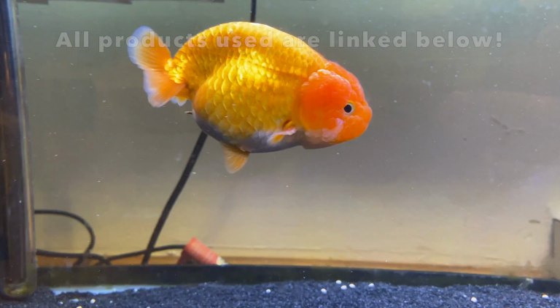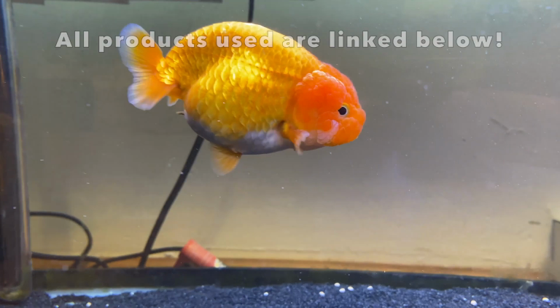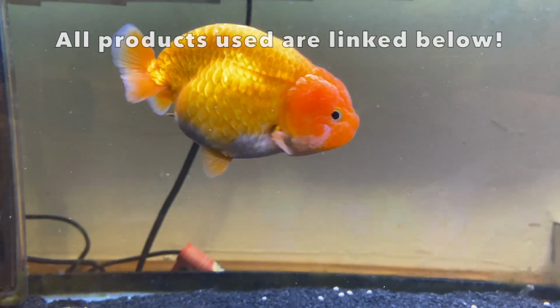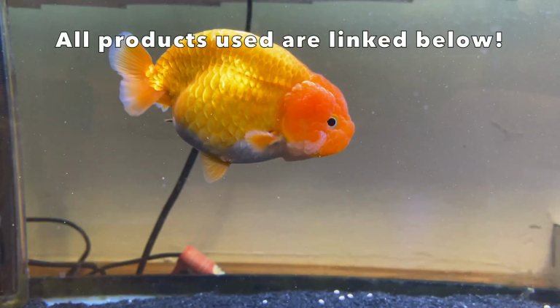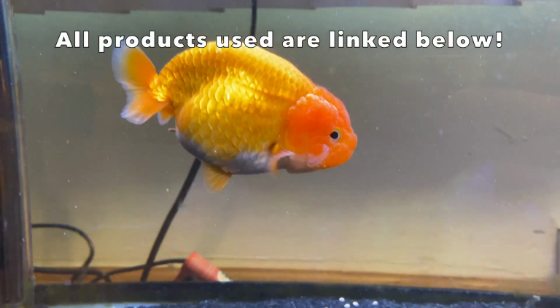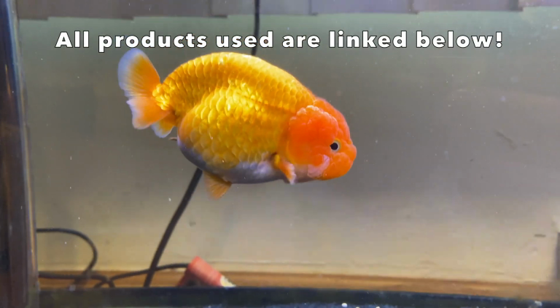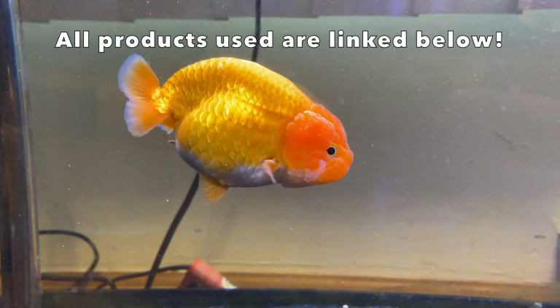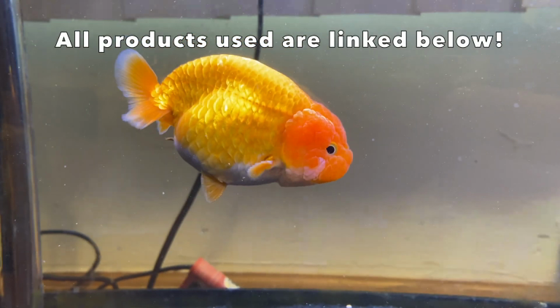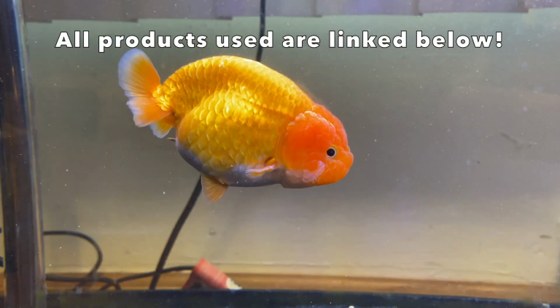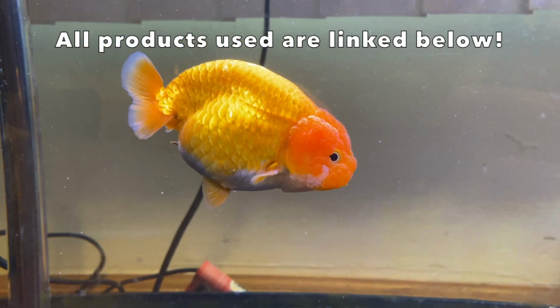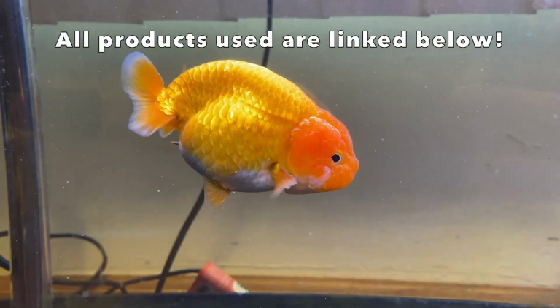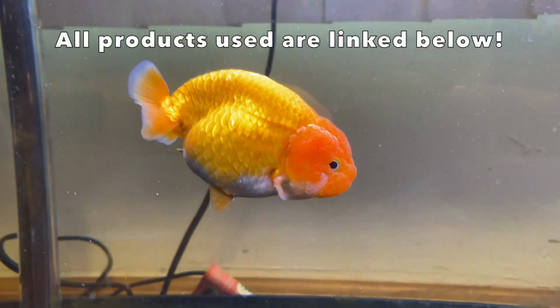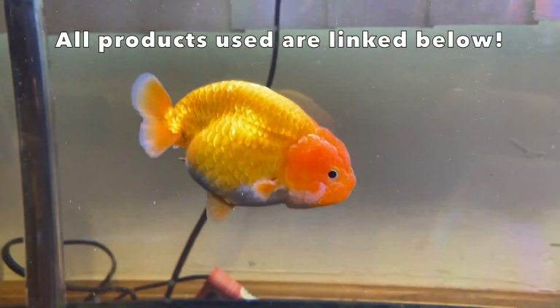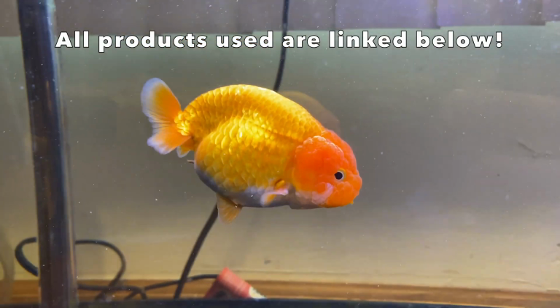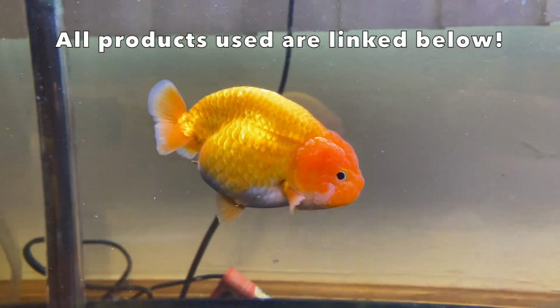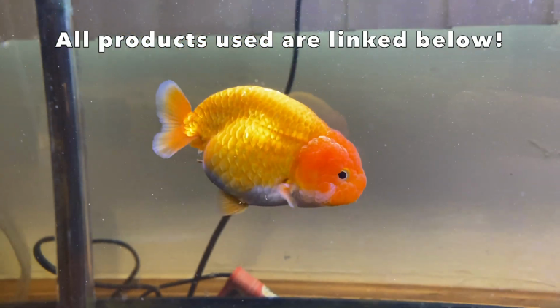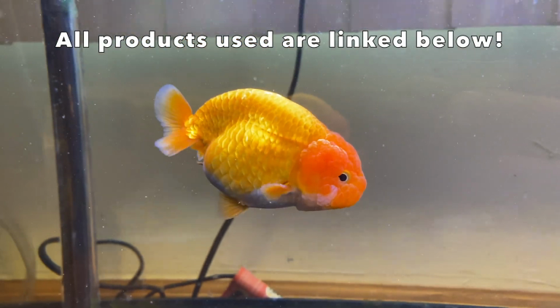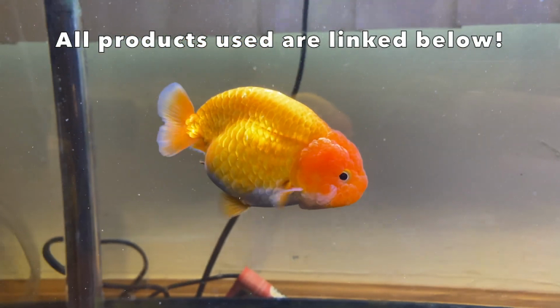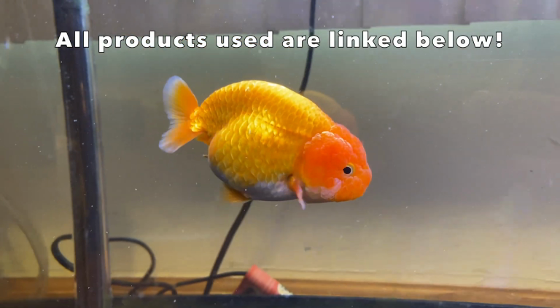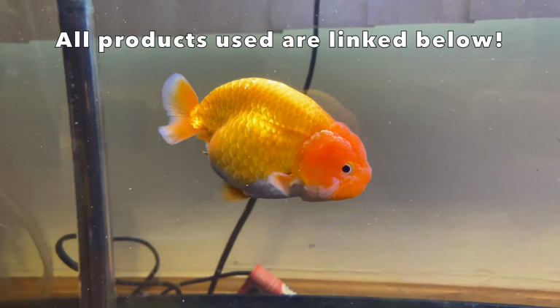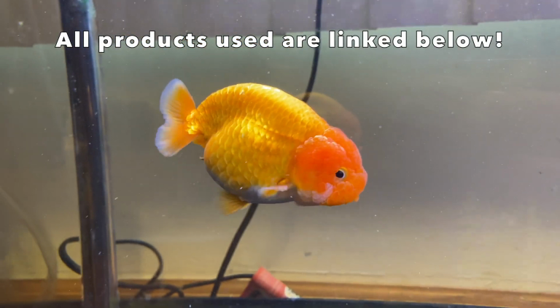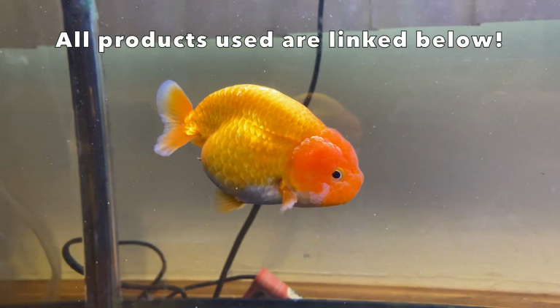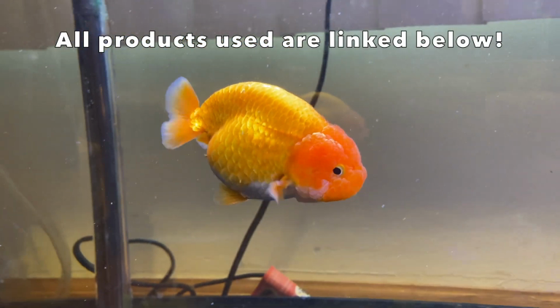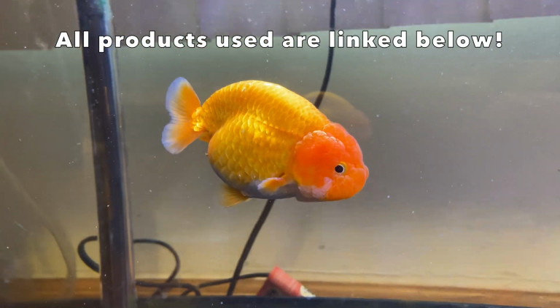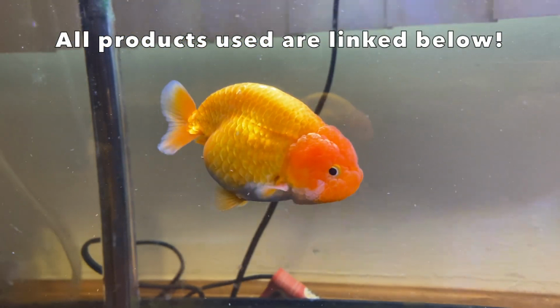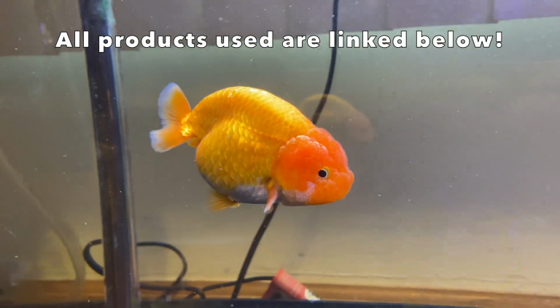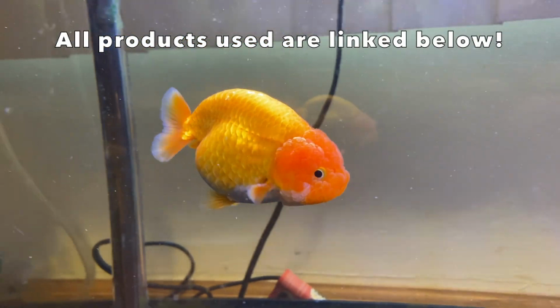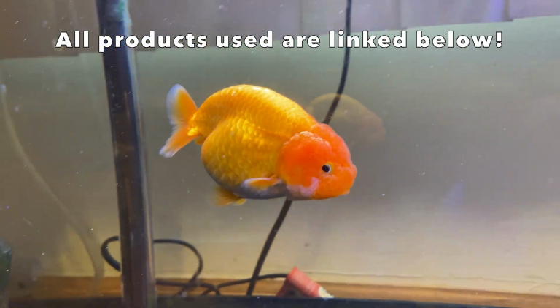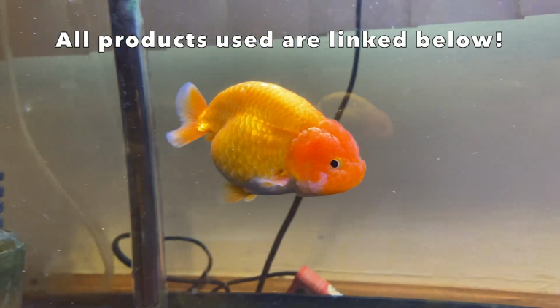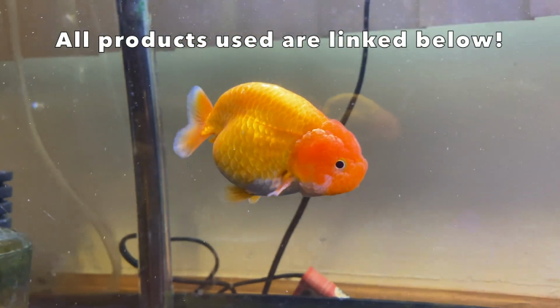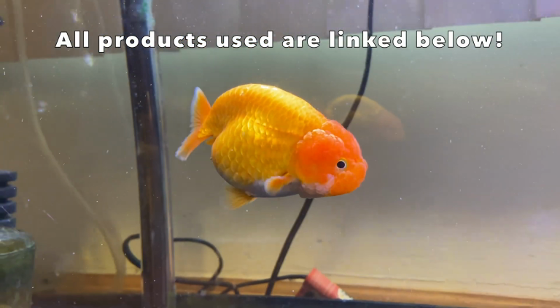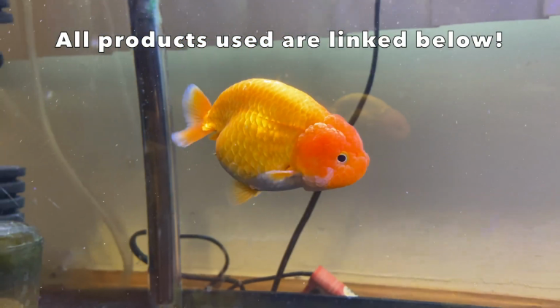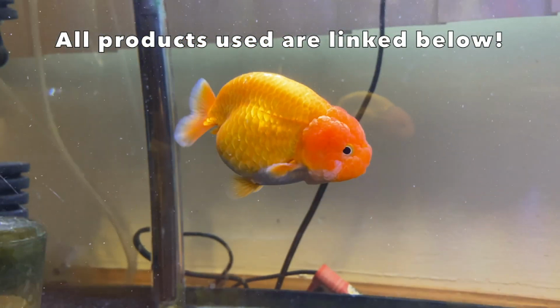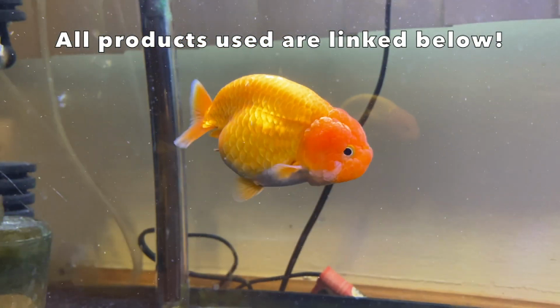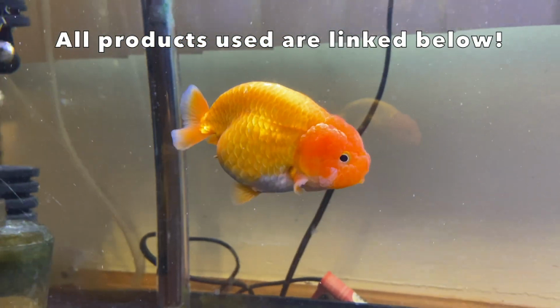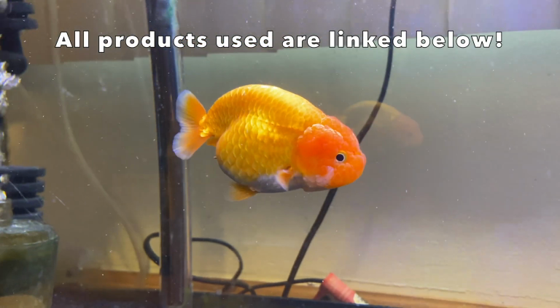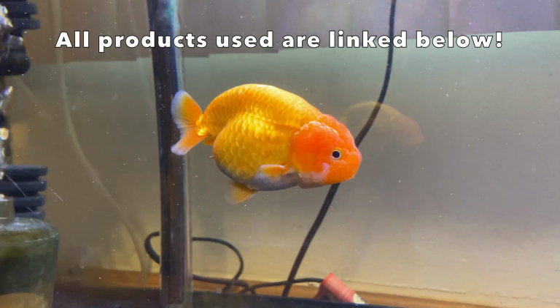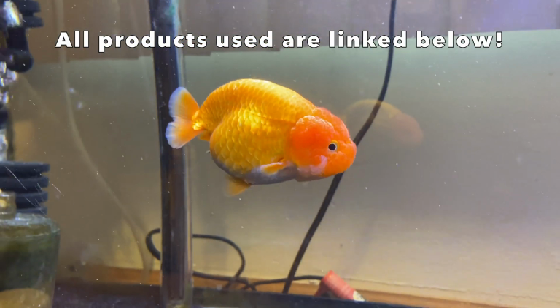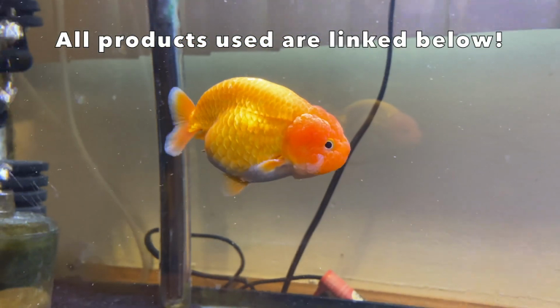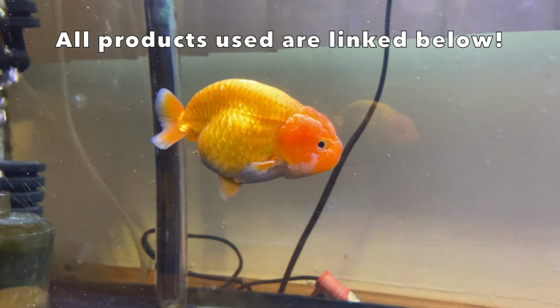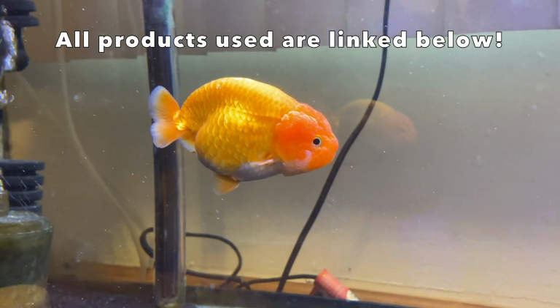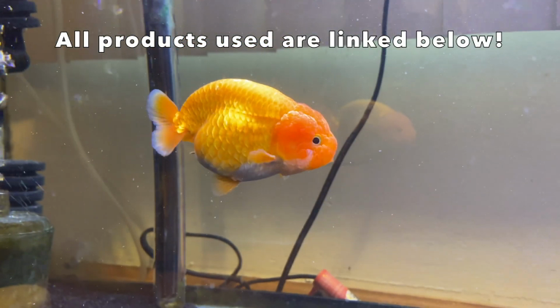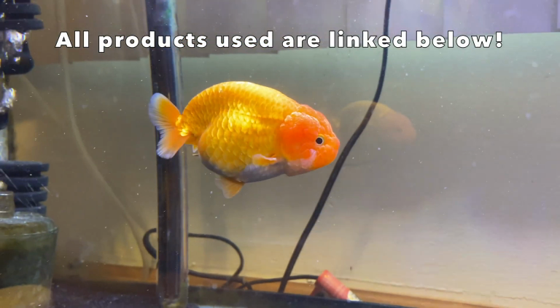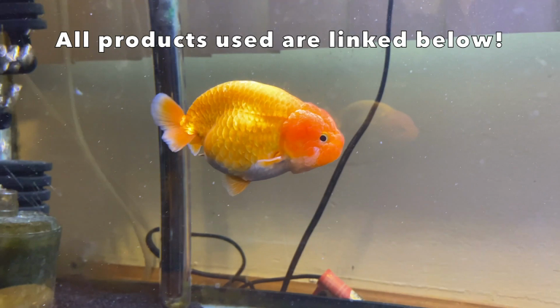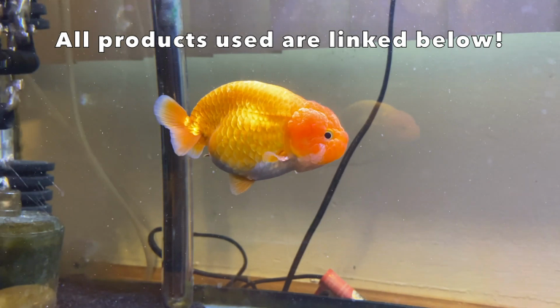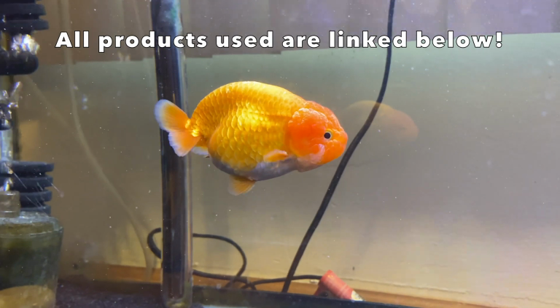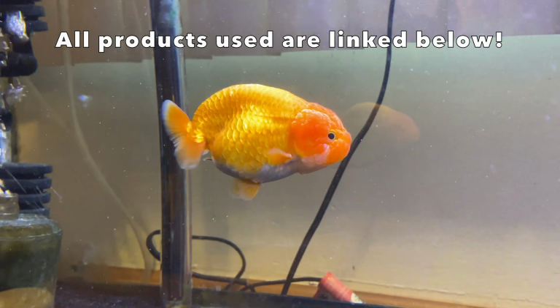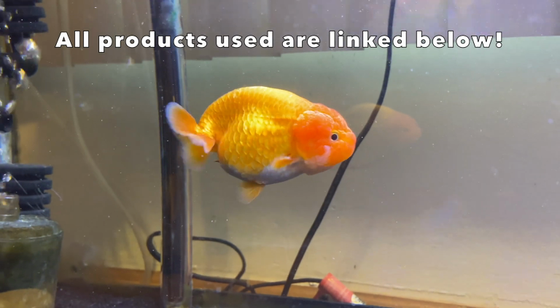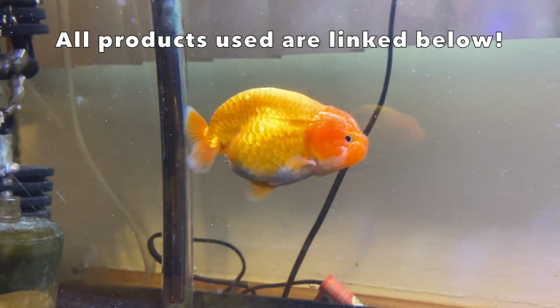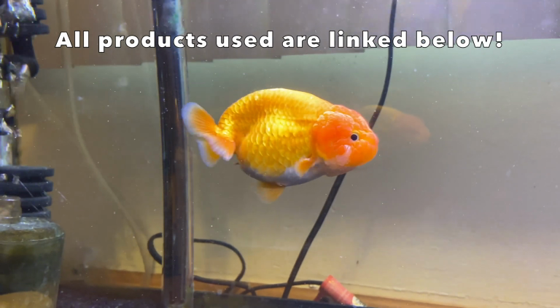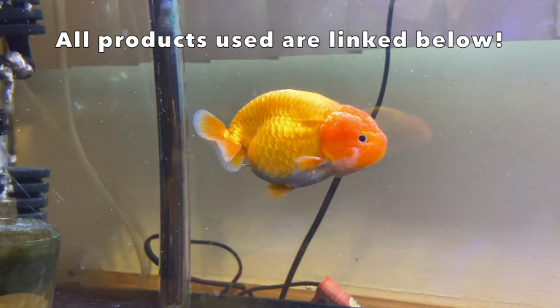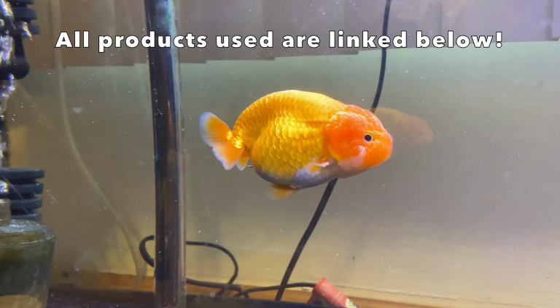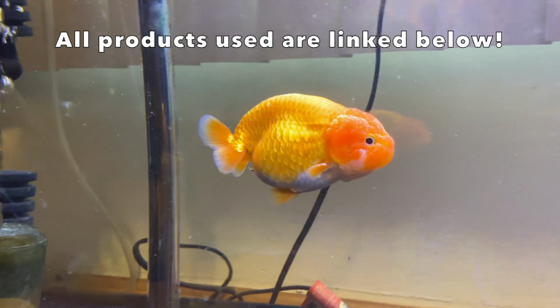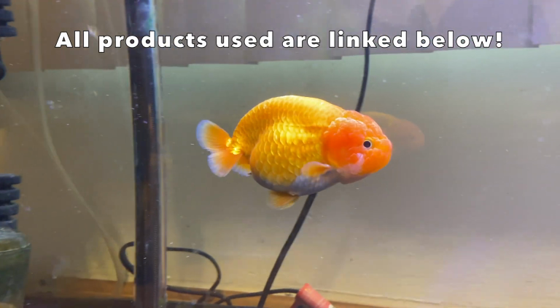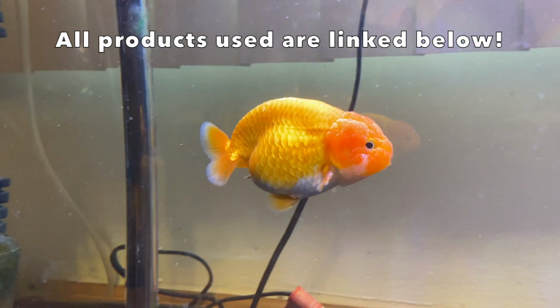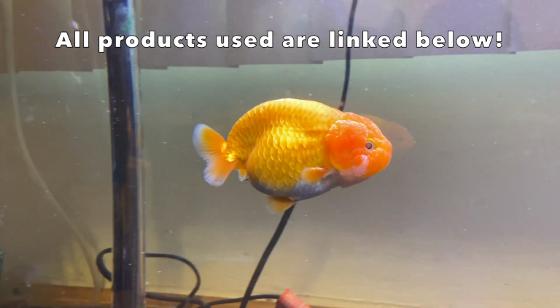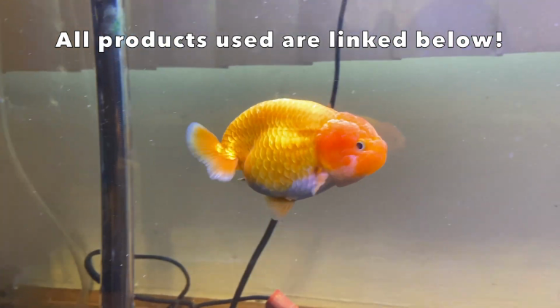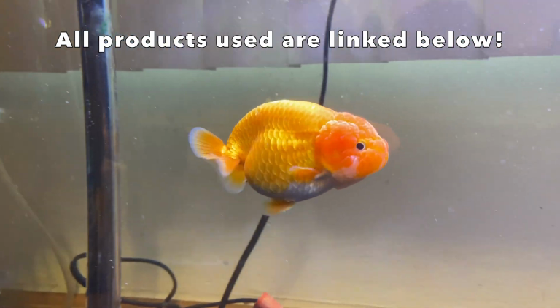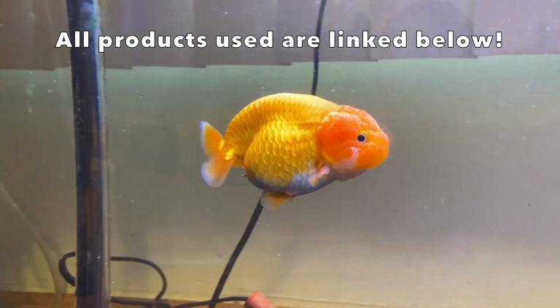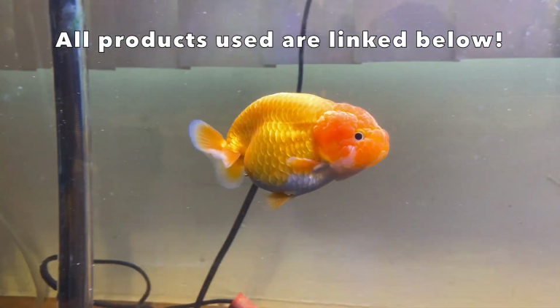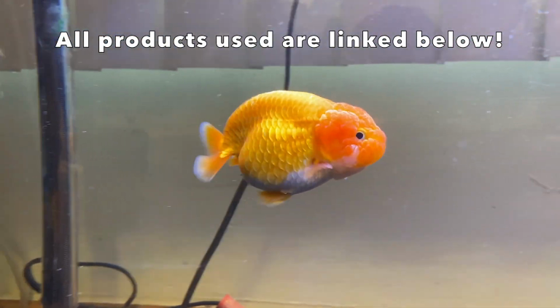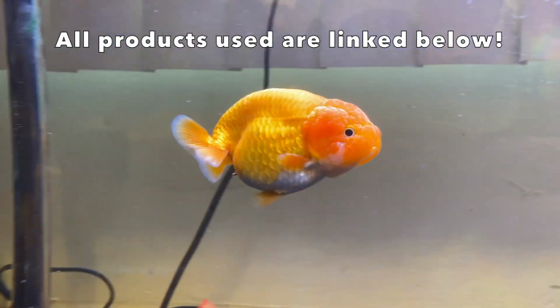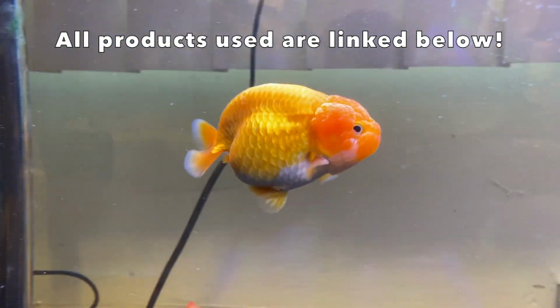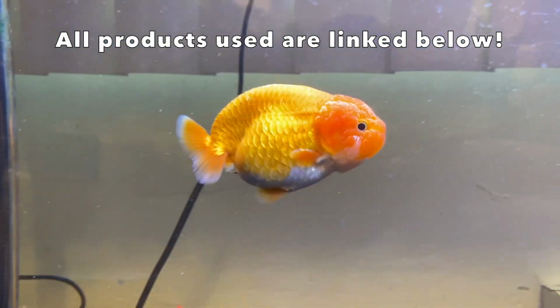Your goldfish have come down with some internal parasites. Lucky for you, I'm going to show you how you can cure that.